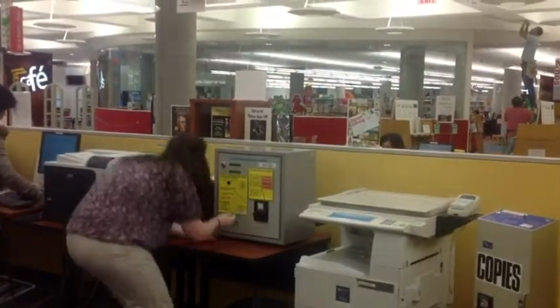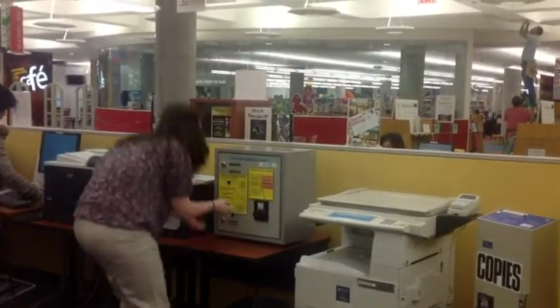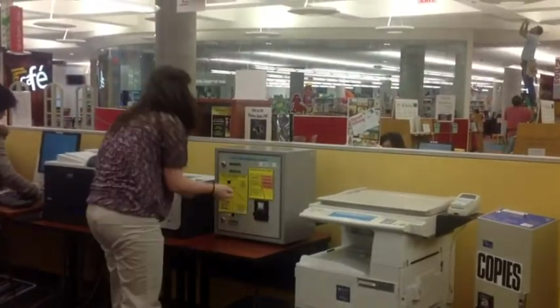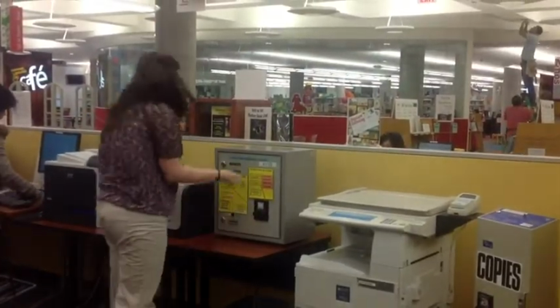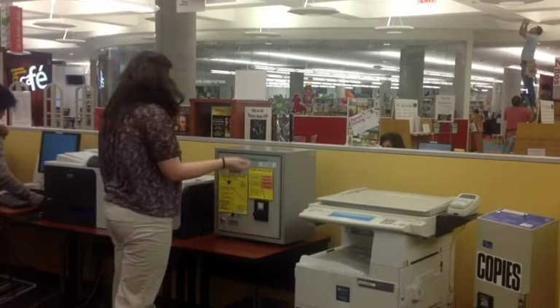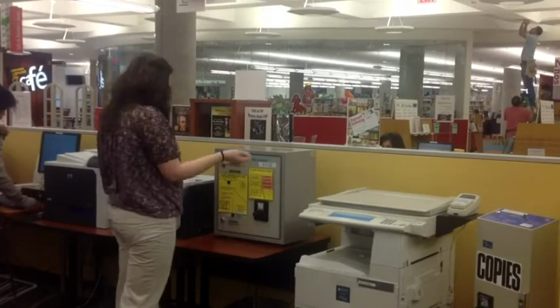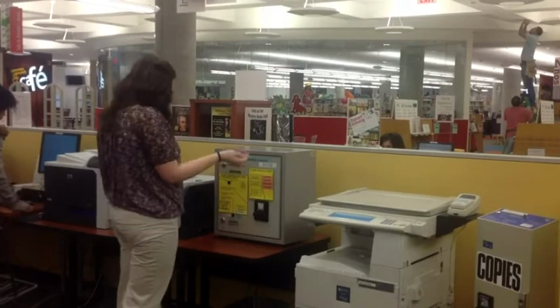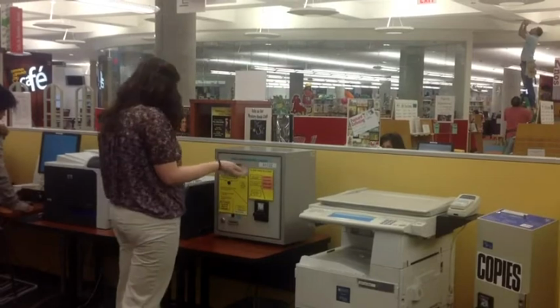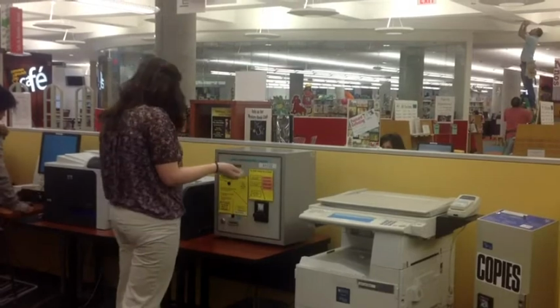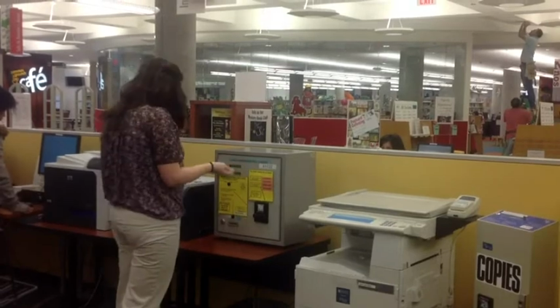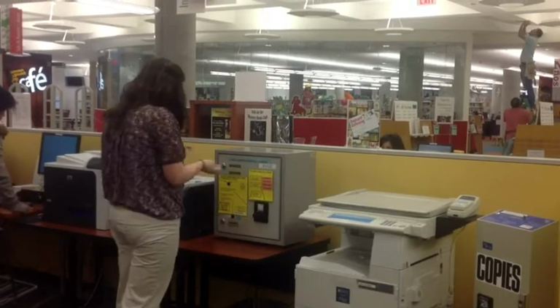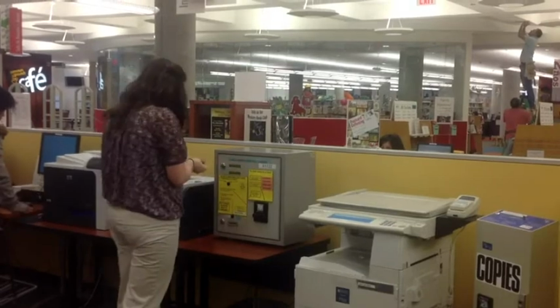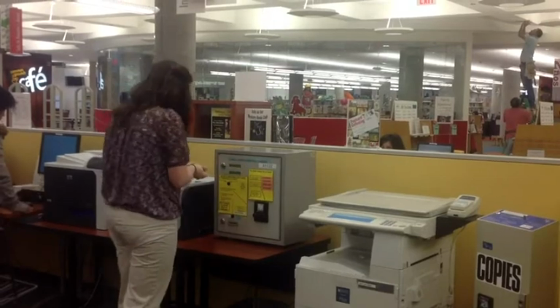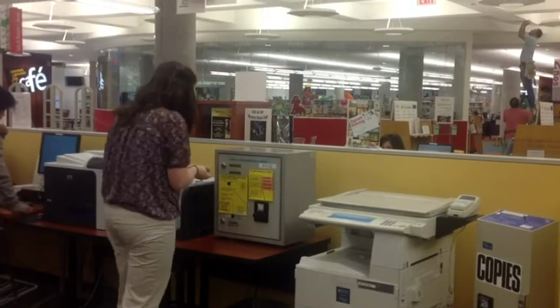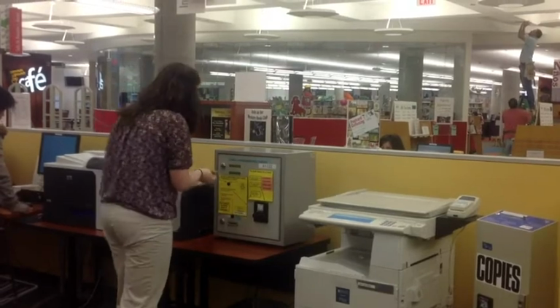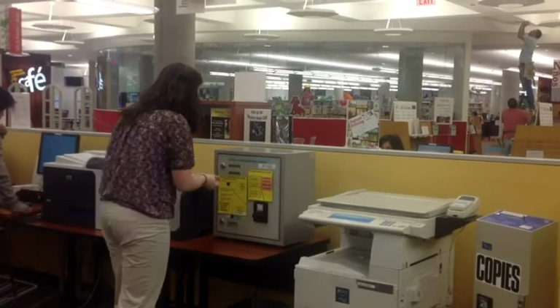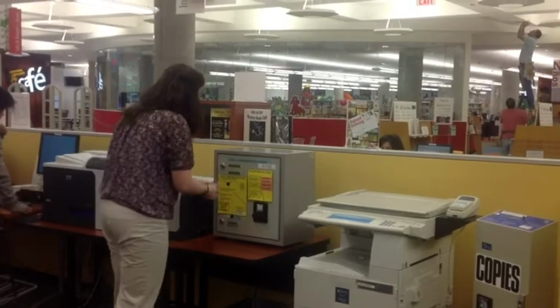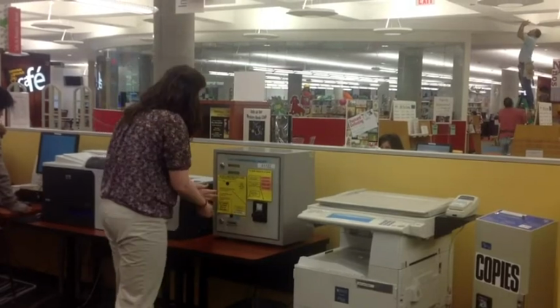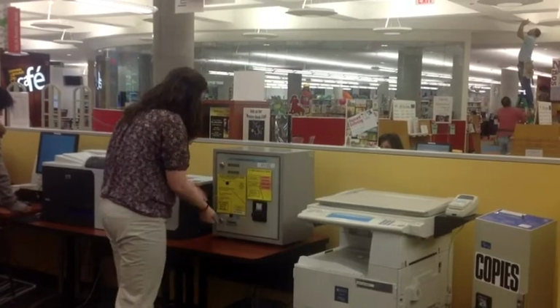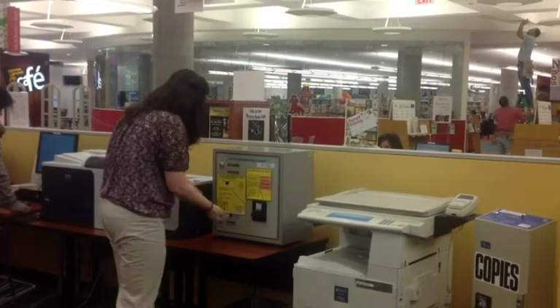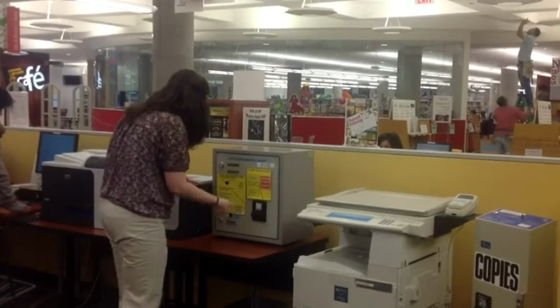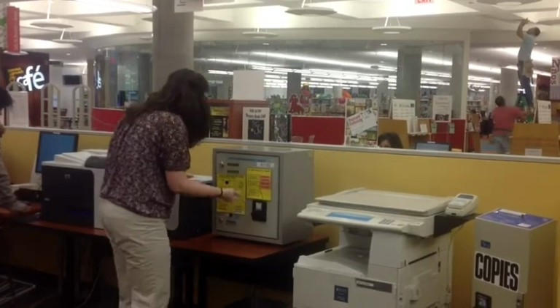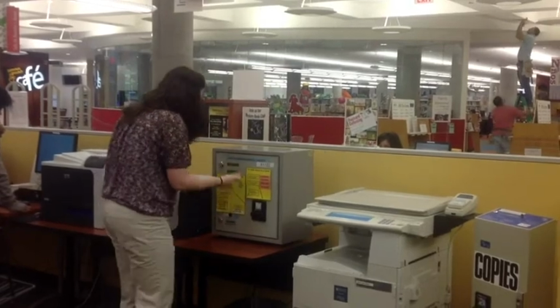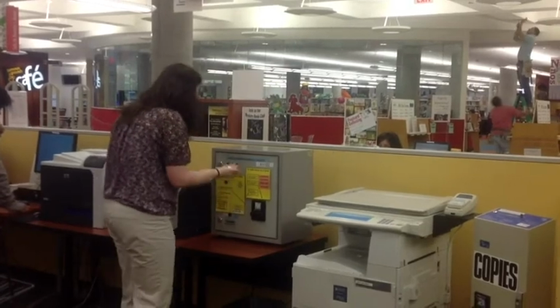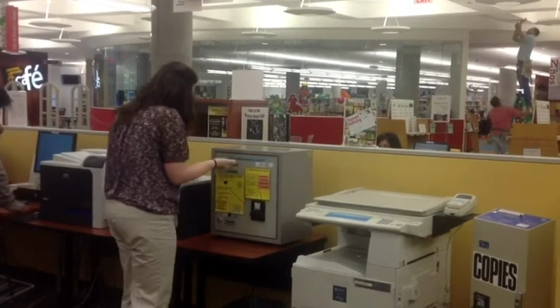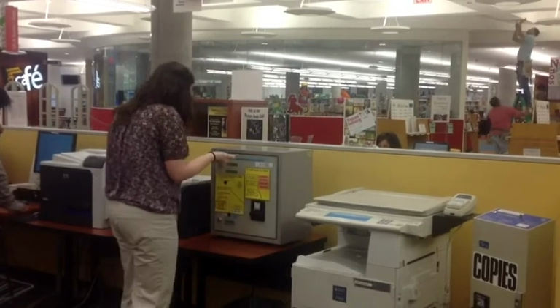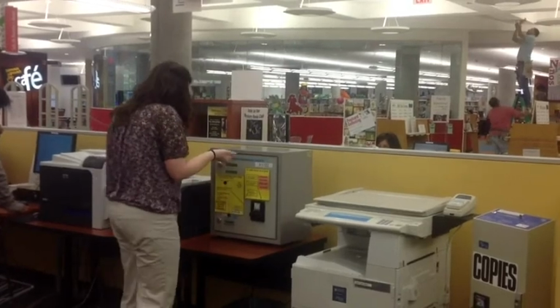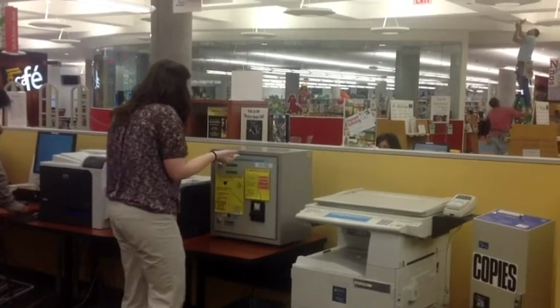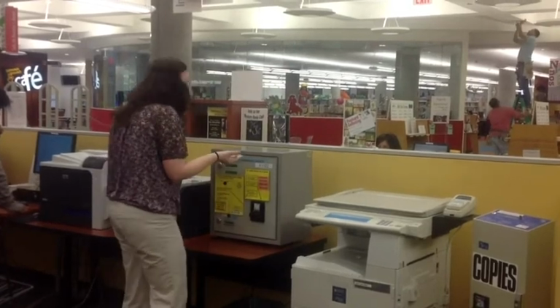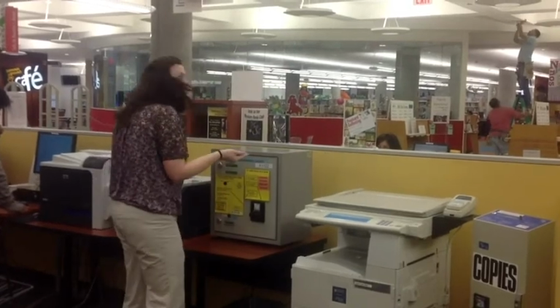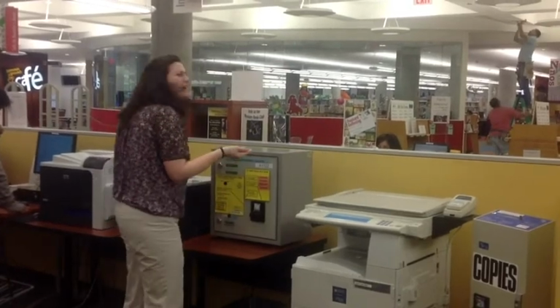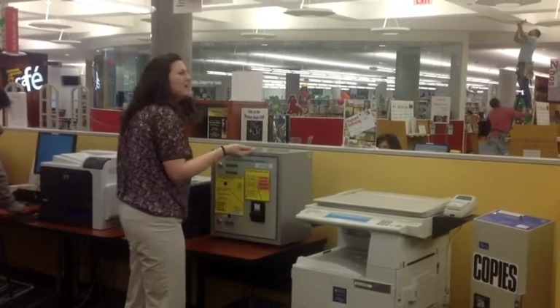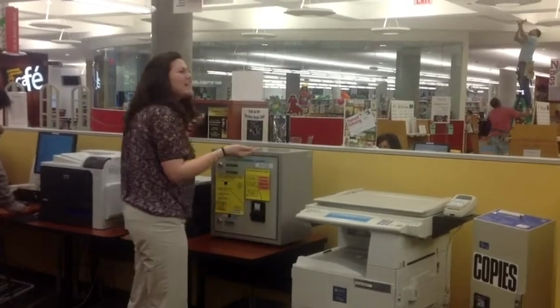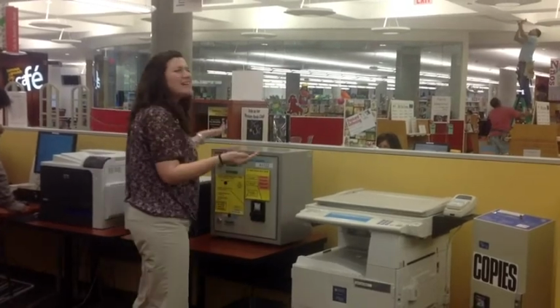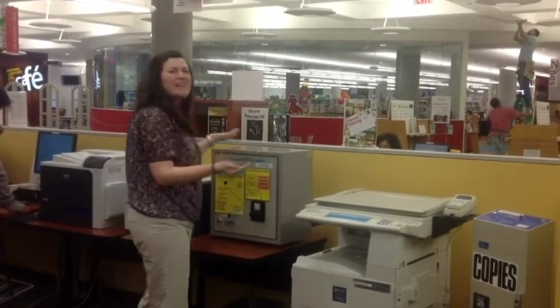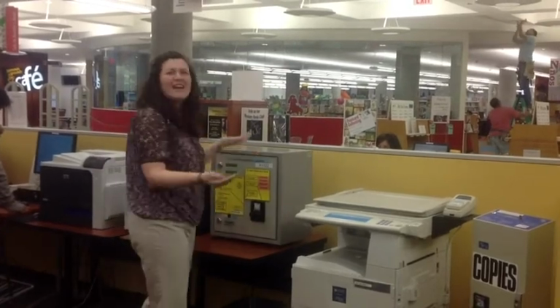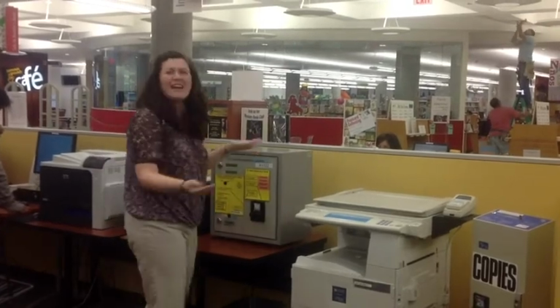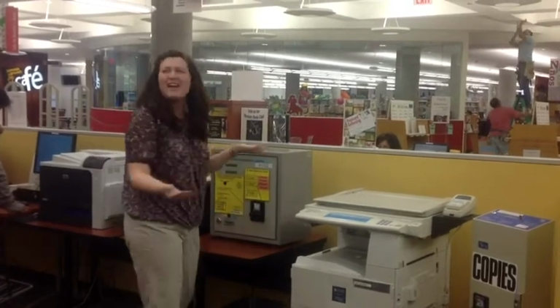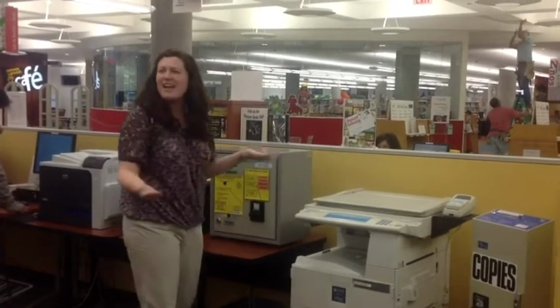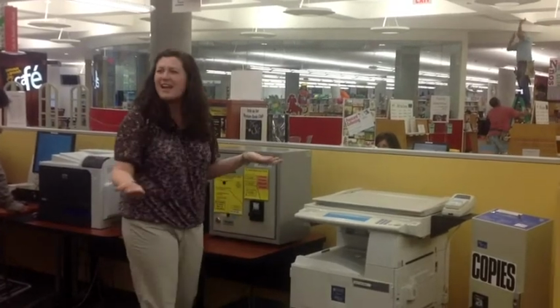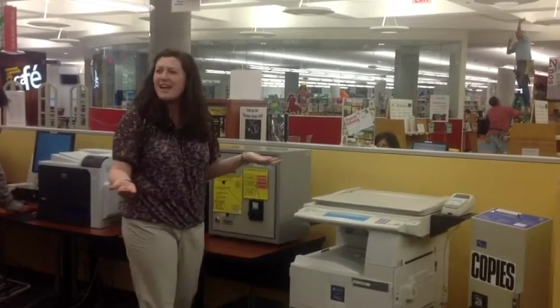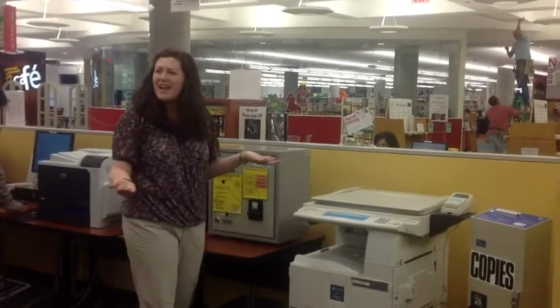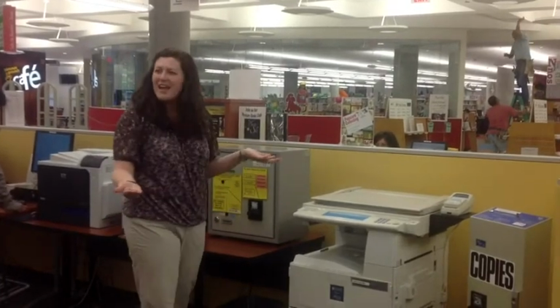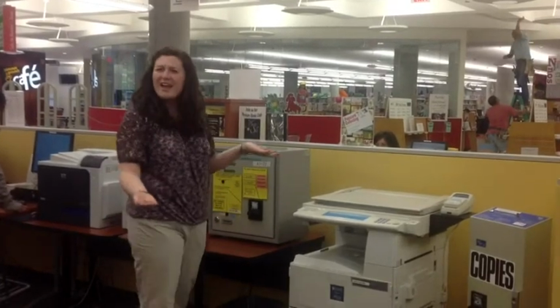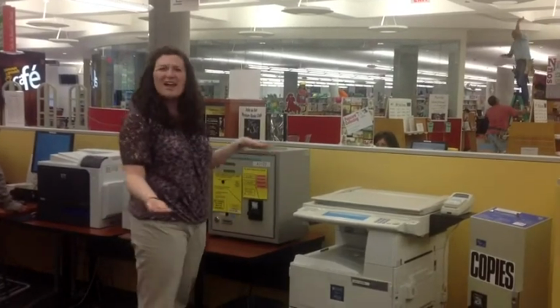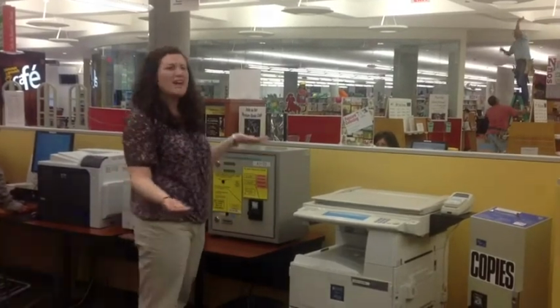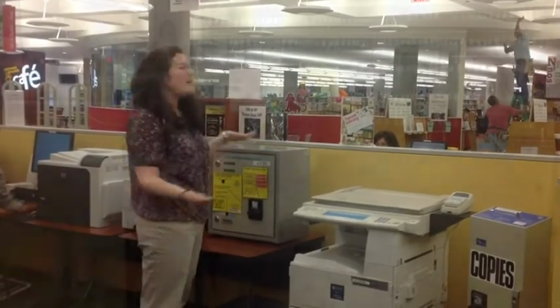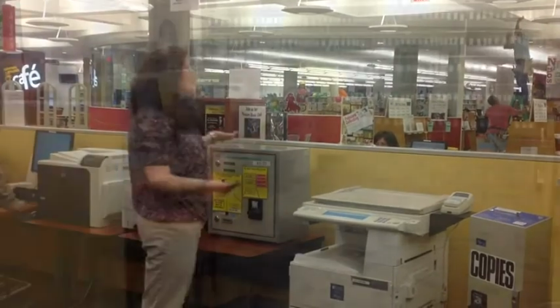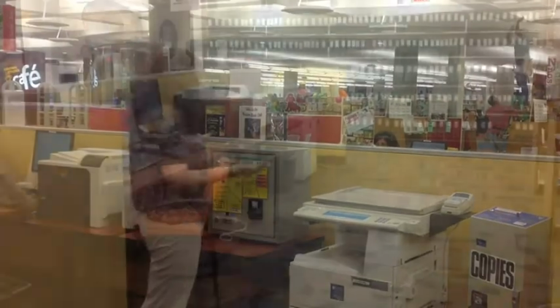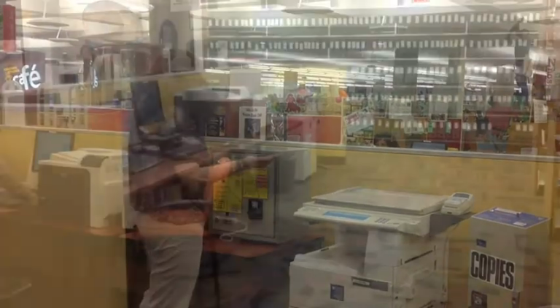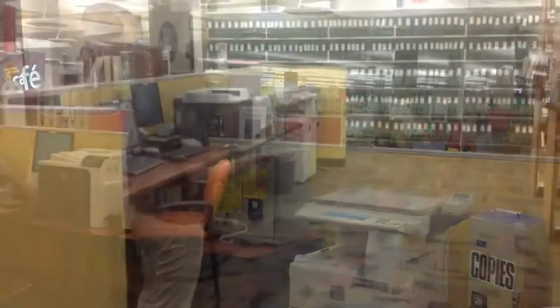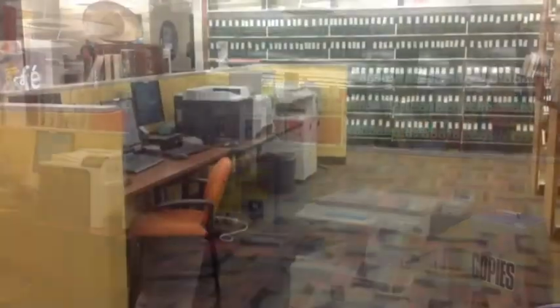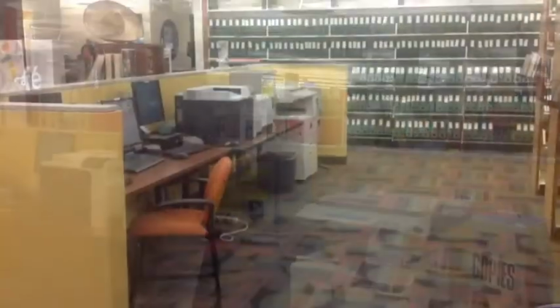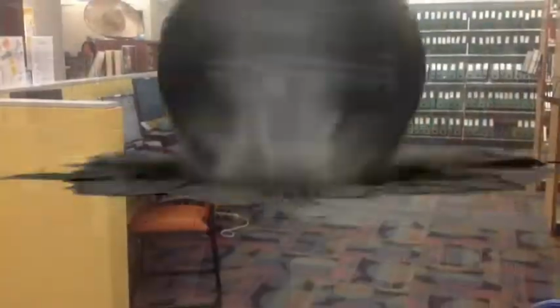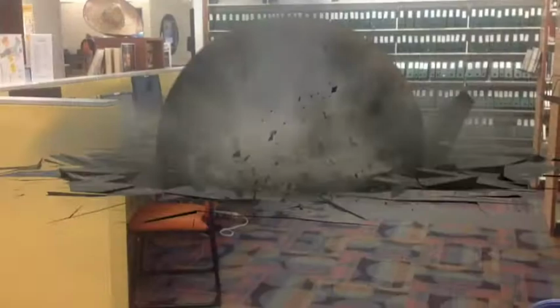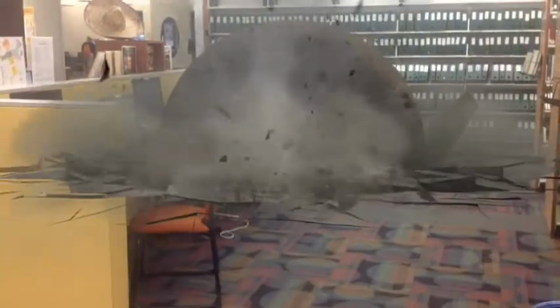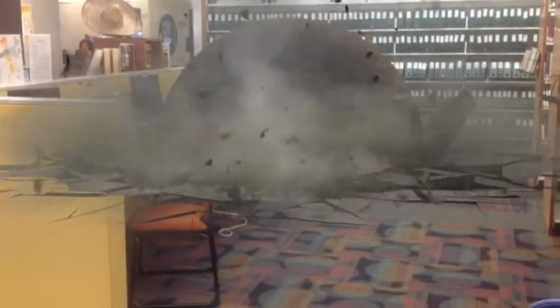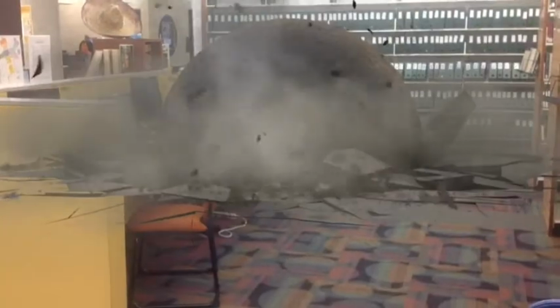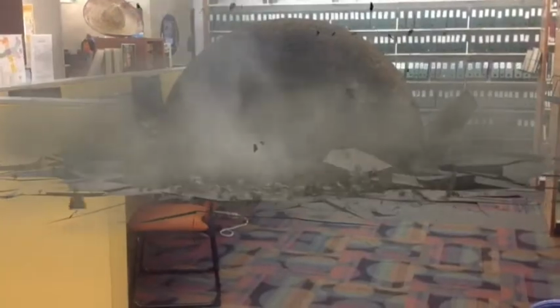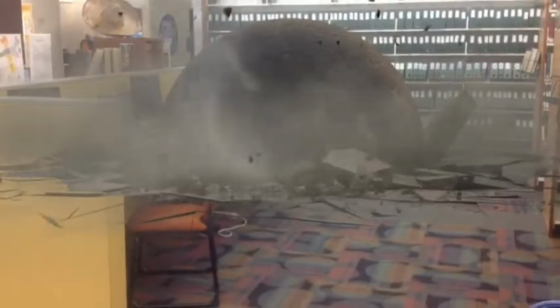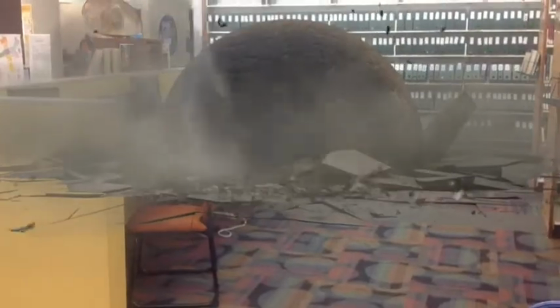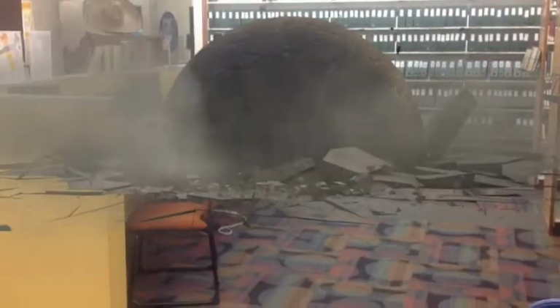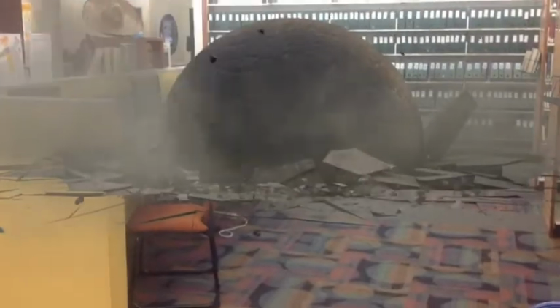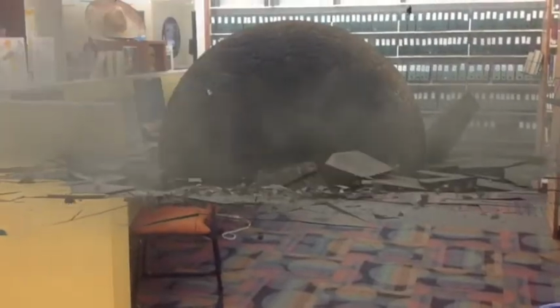The machine will only accept bills. You won't be able to use change. This could be a disaster!